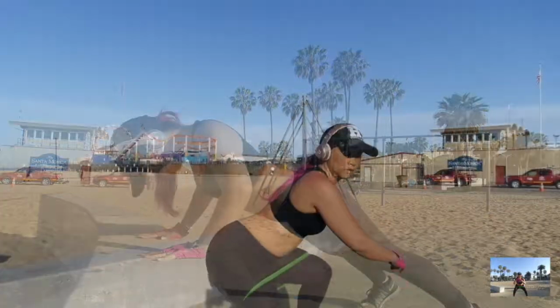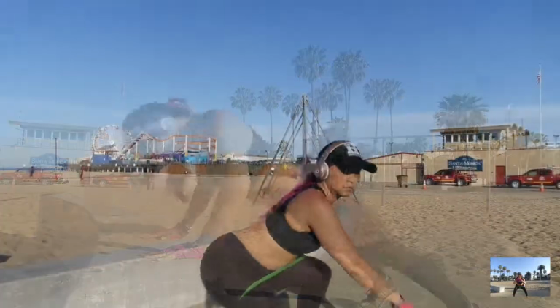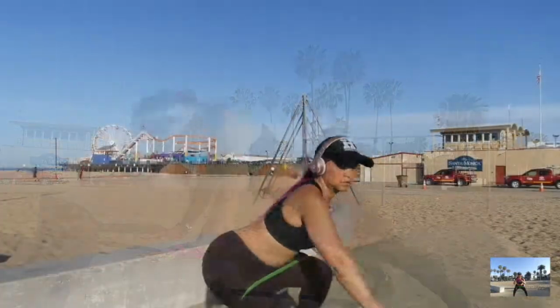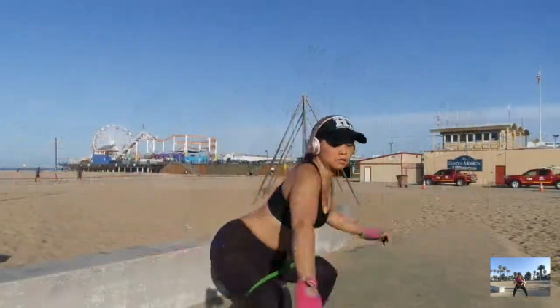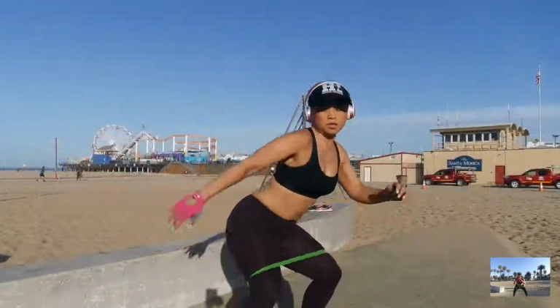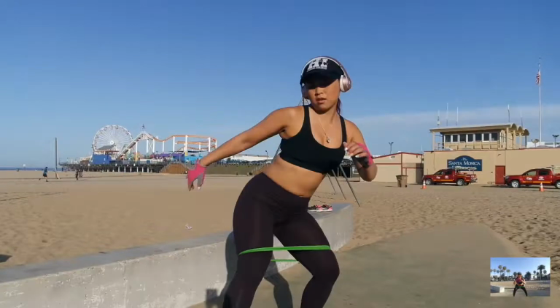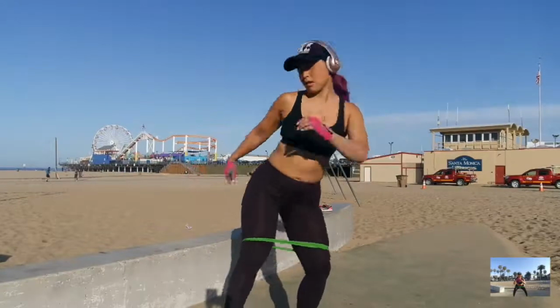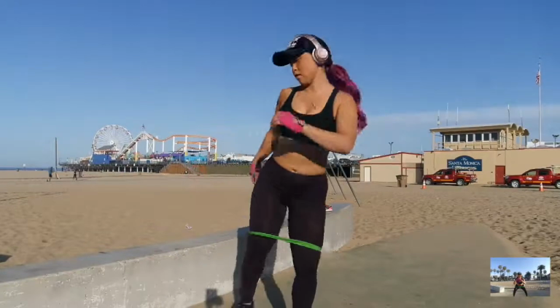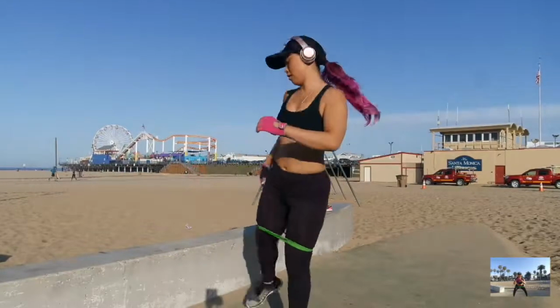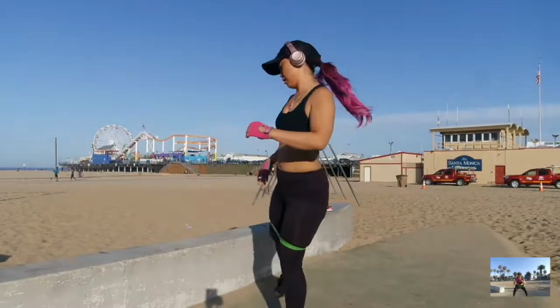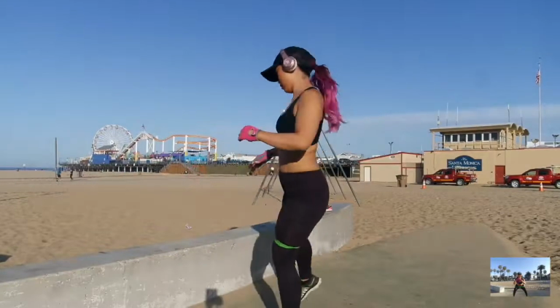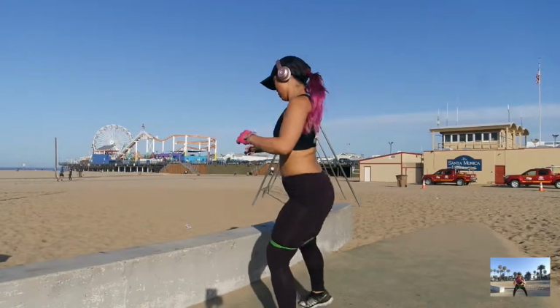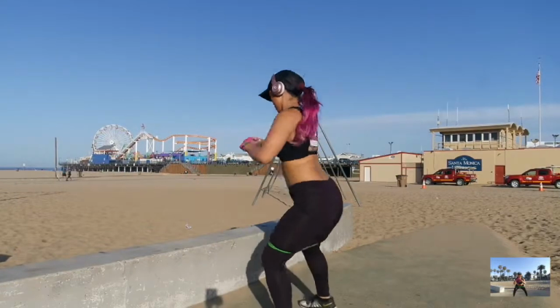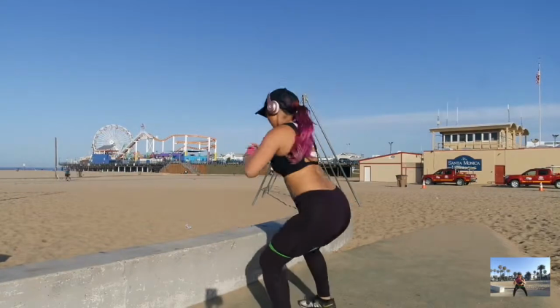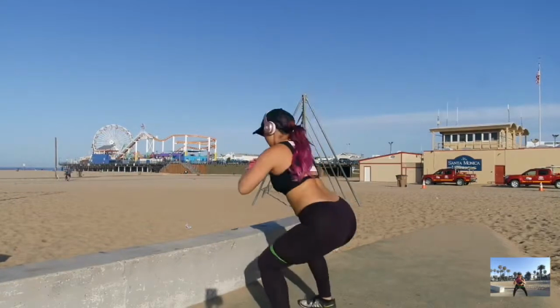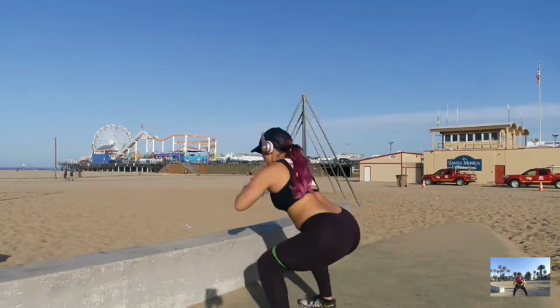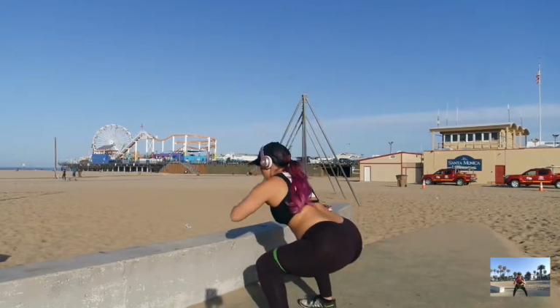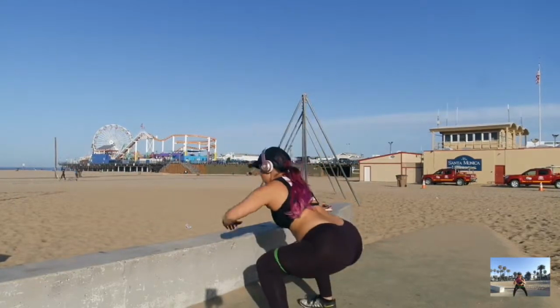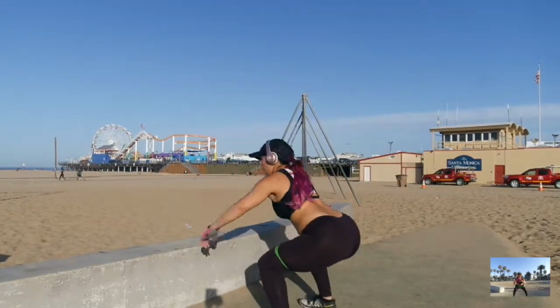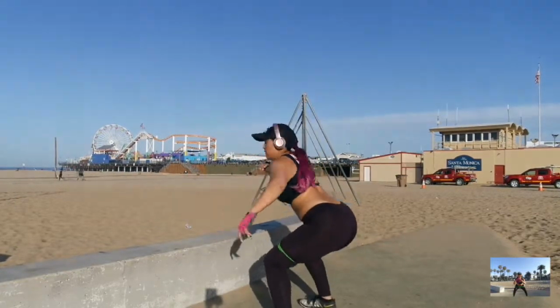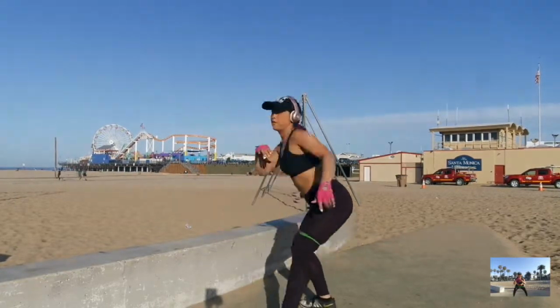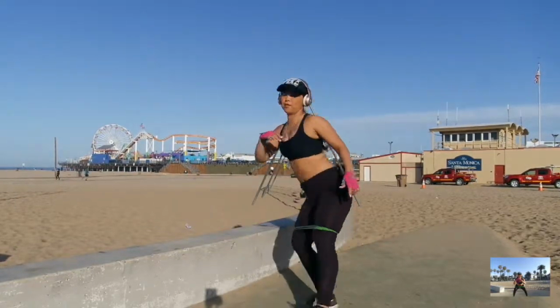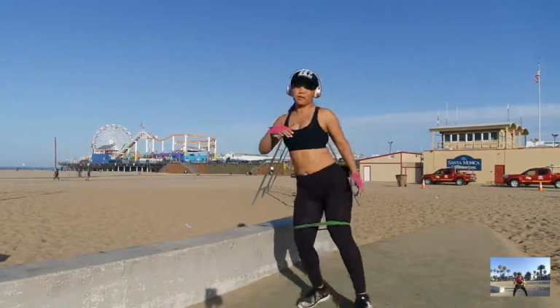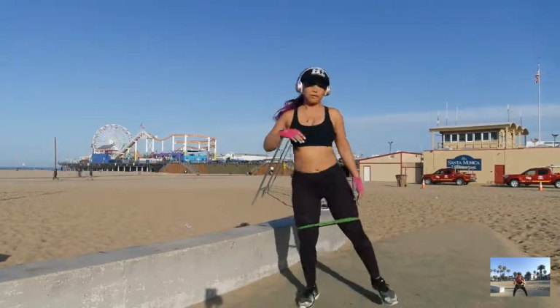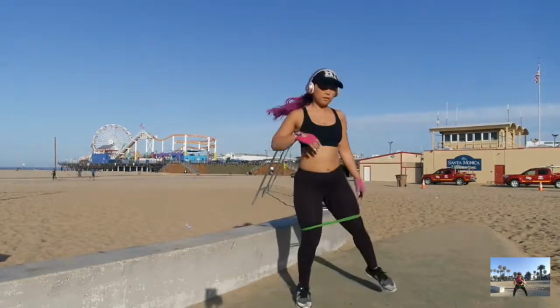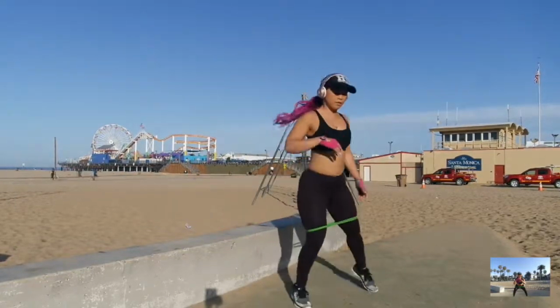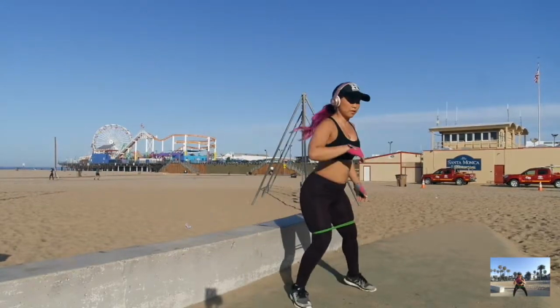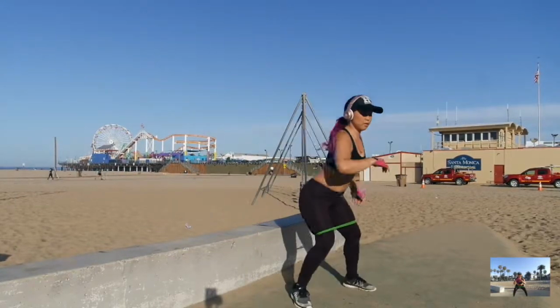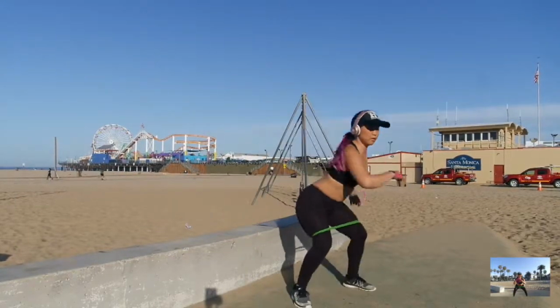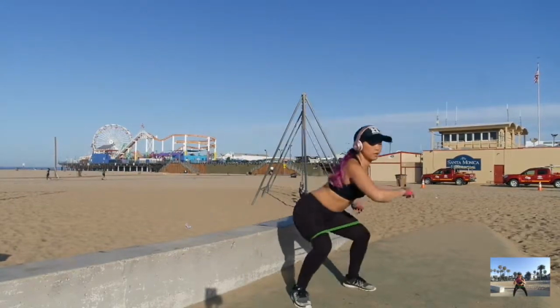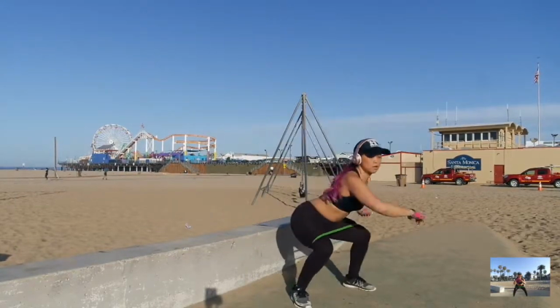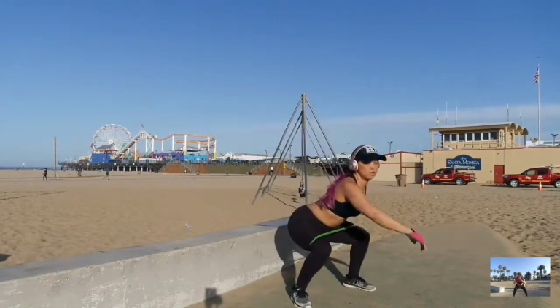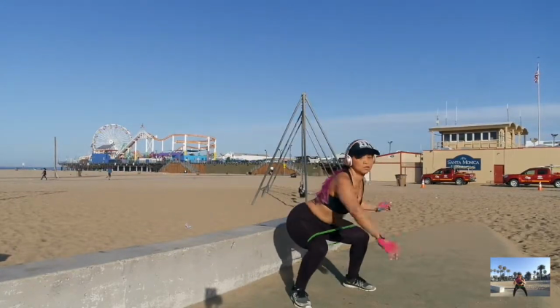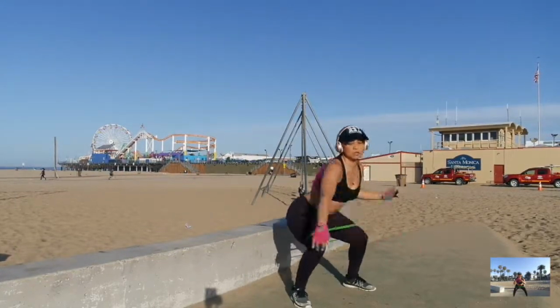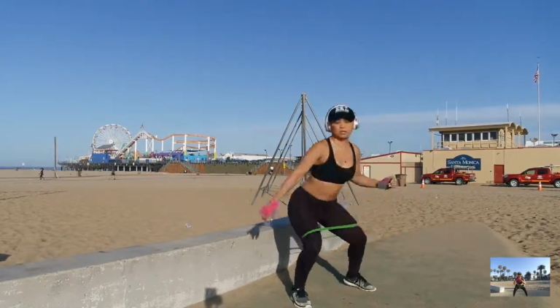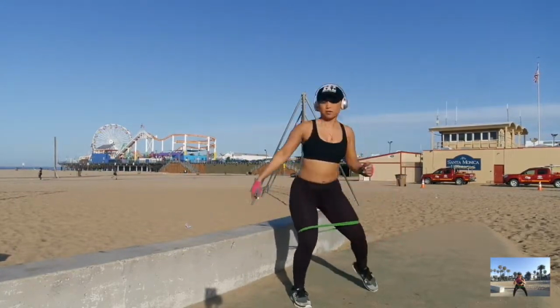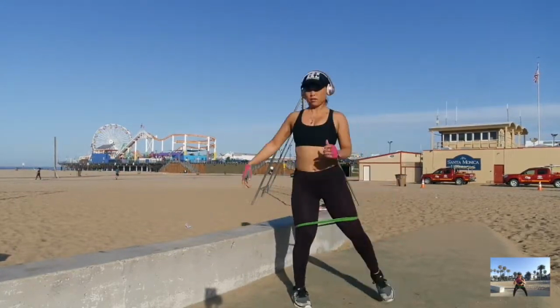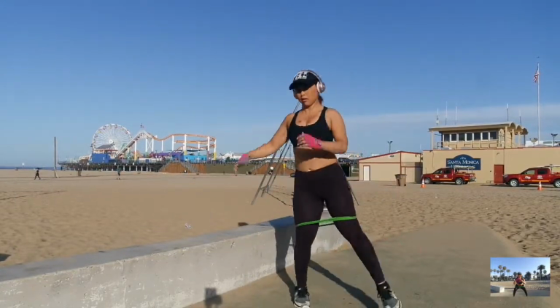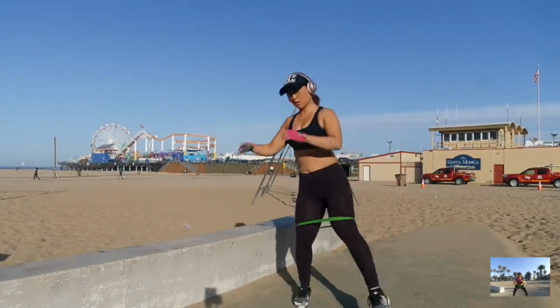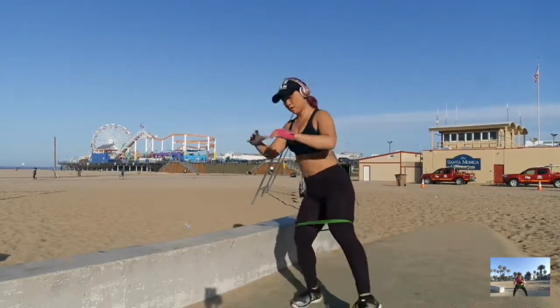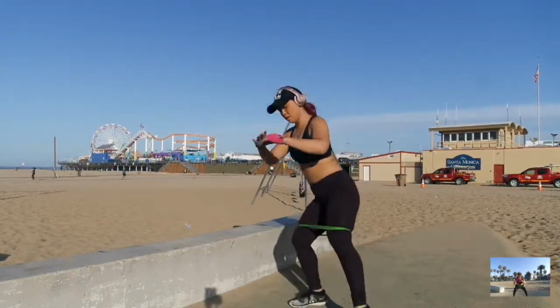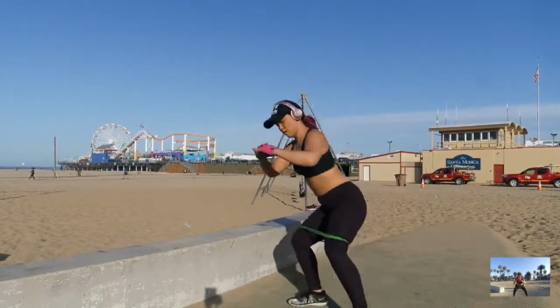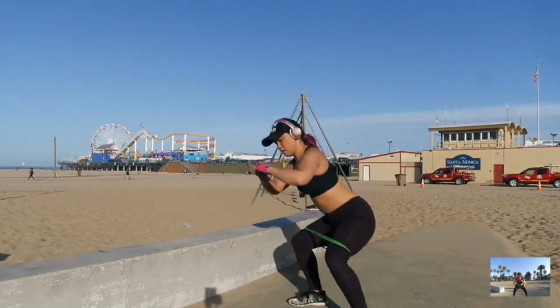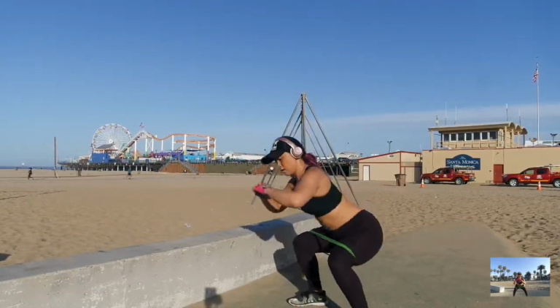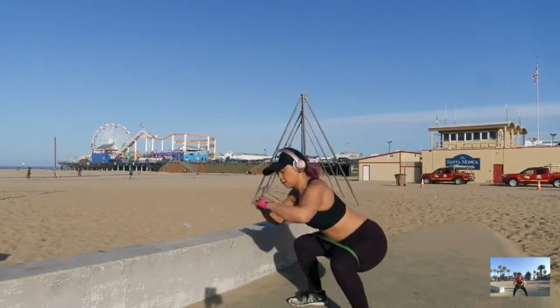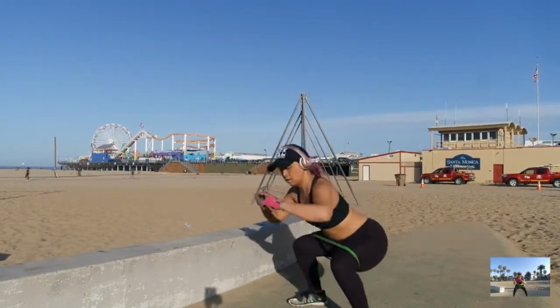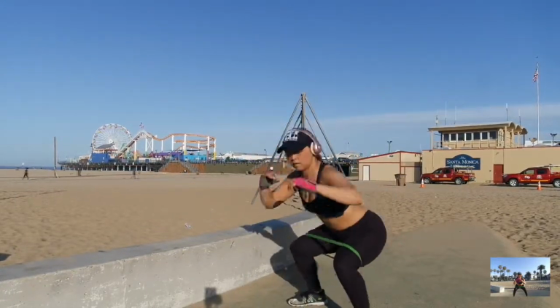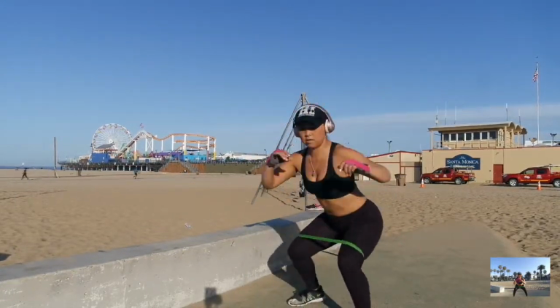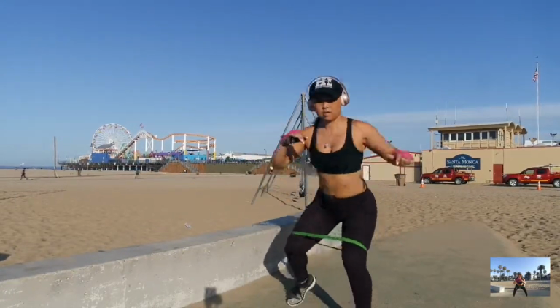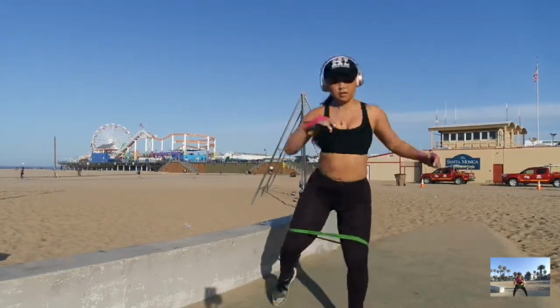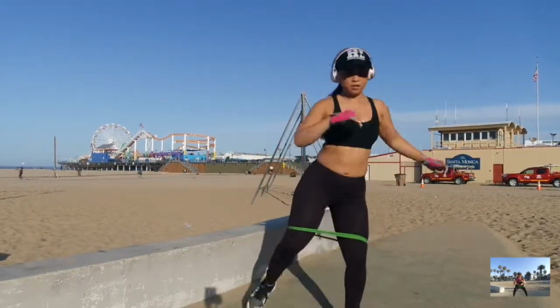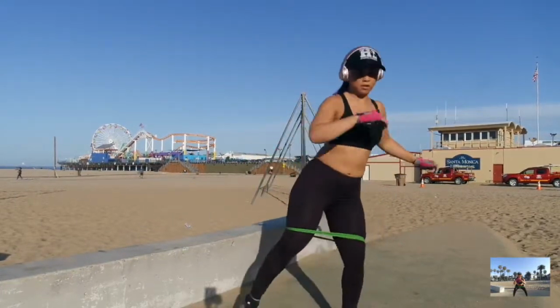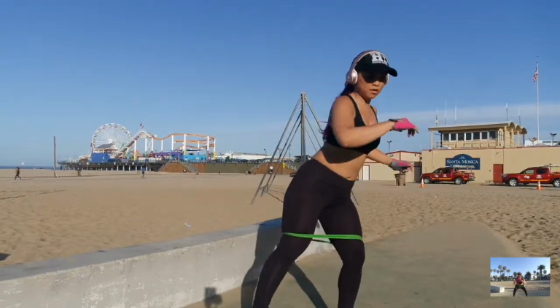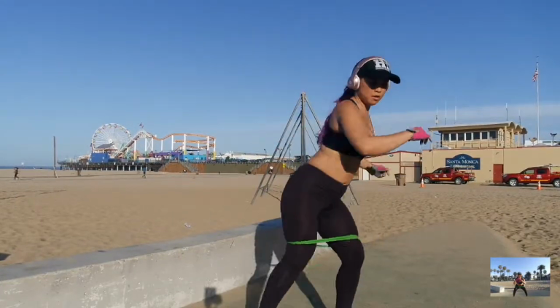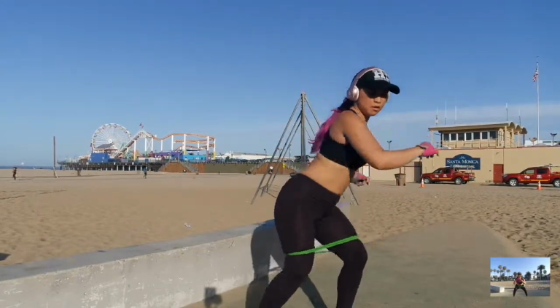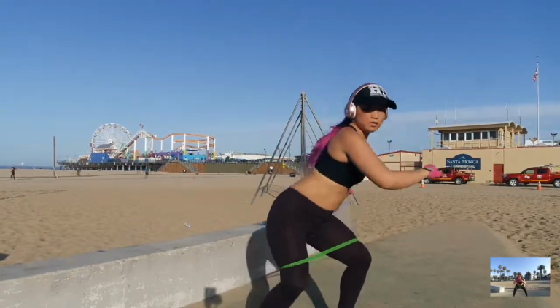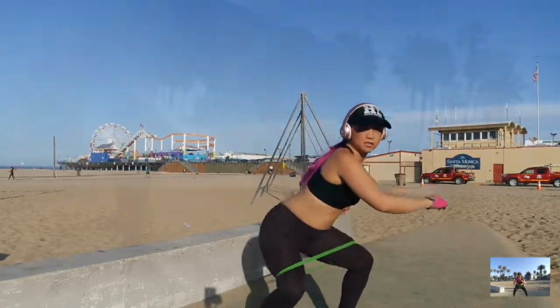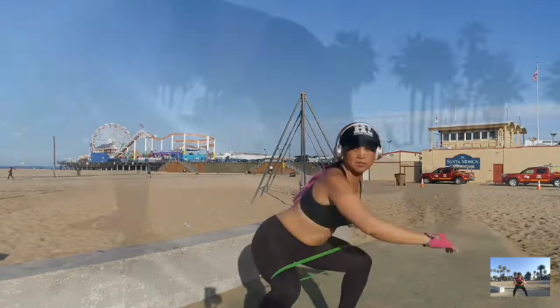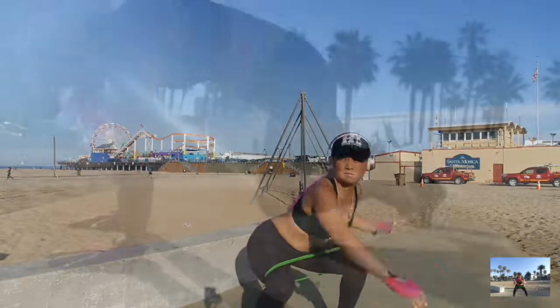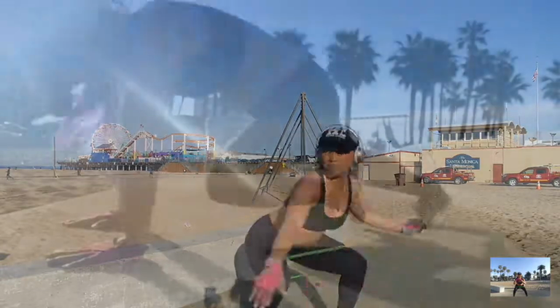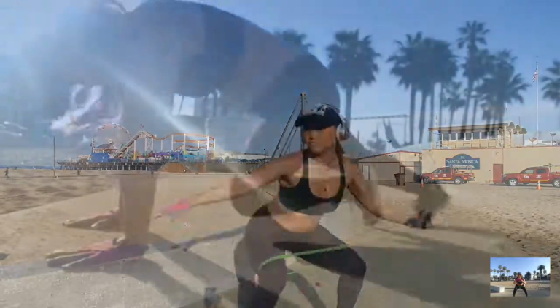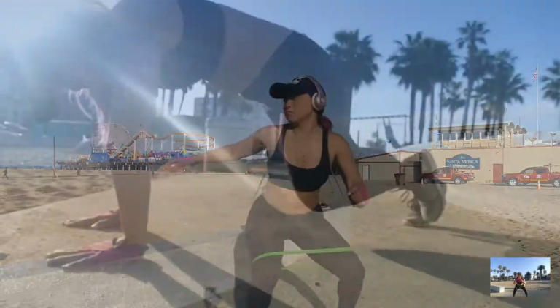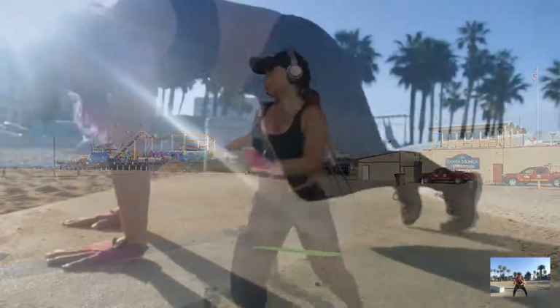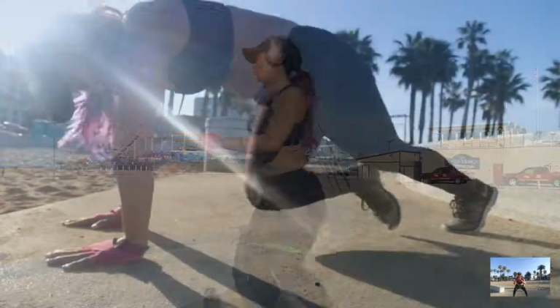Quick side note: I didn't film it in this video, but I do stretch before and after all of my workouts.